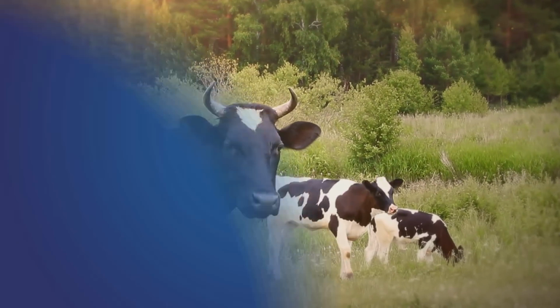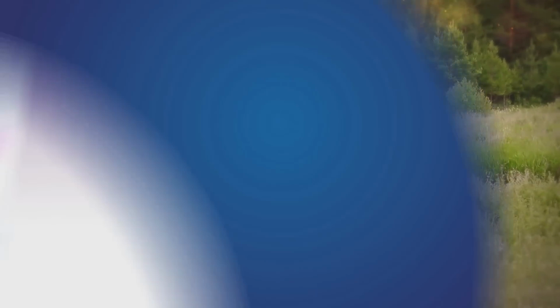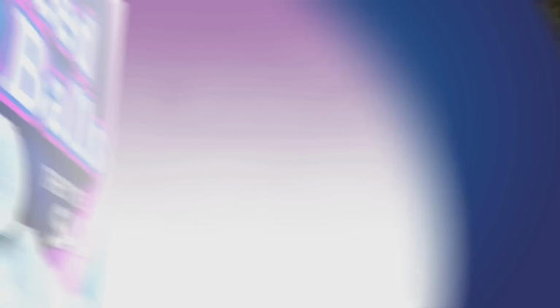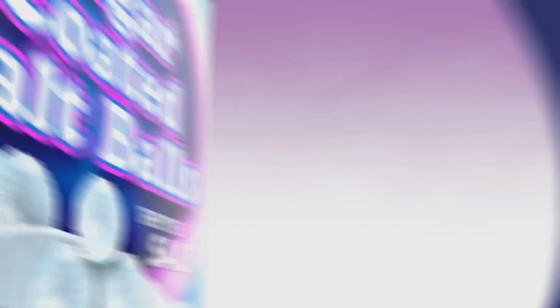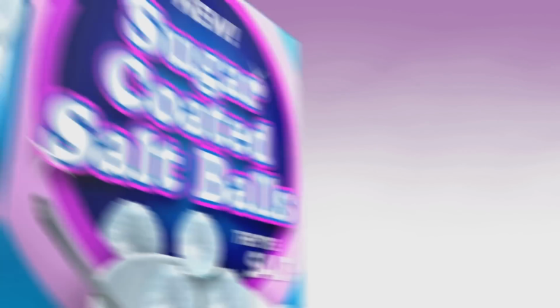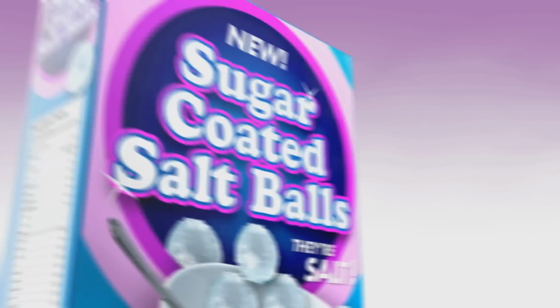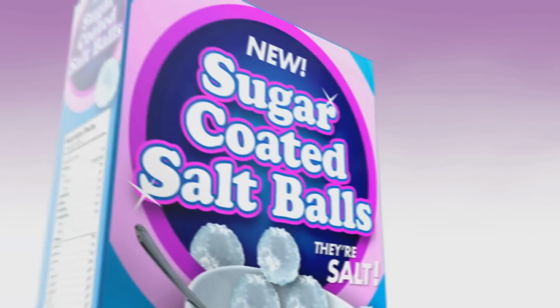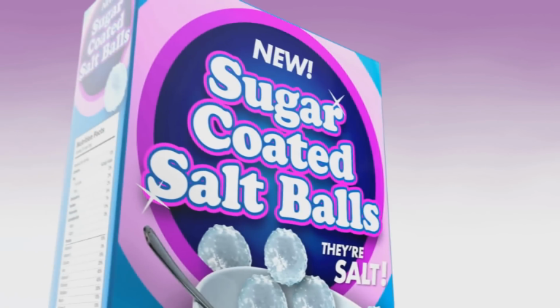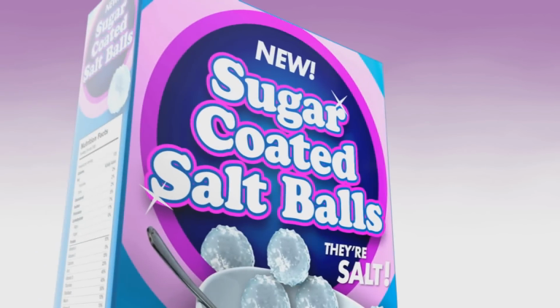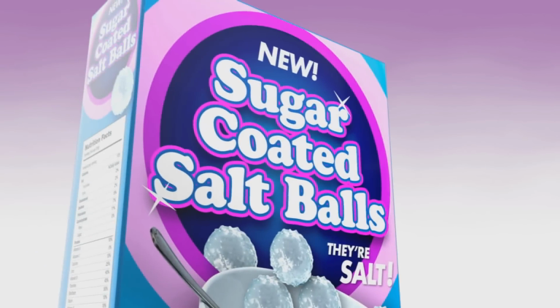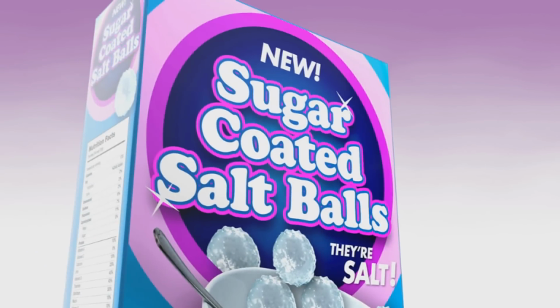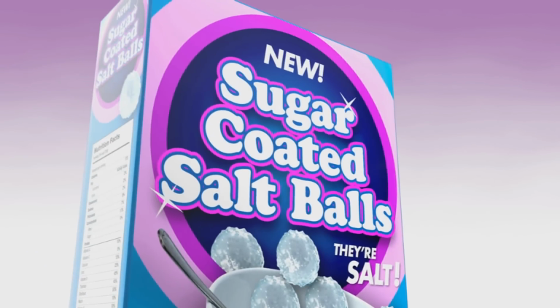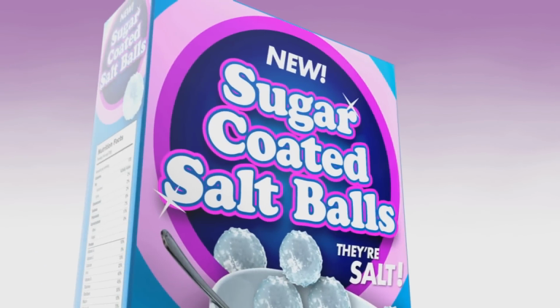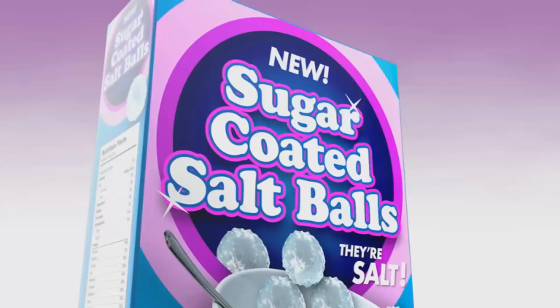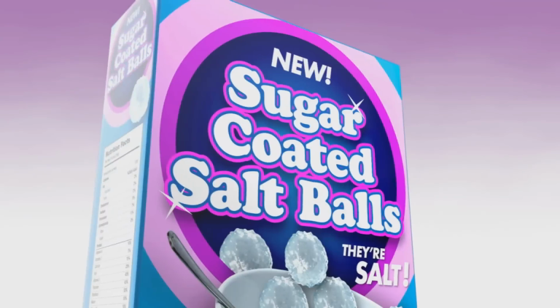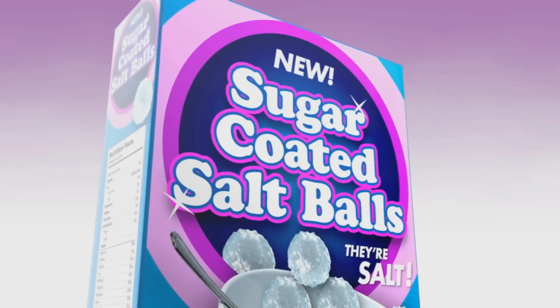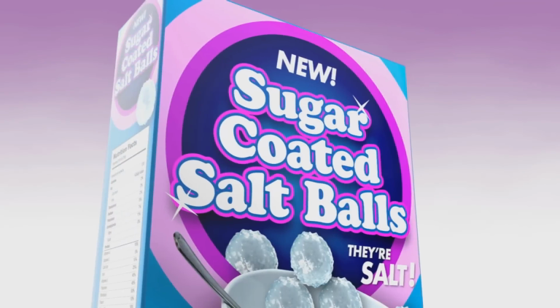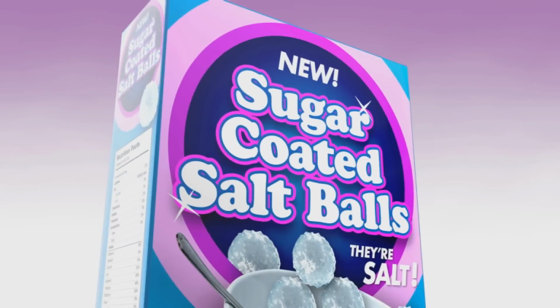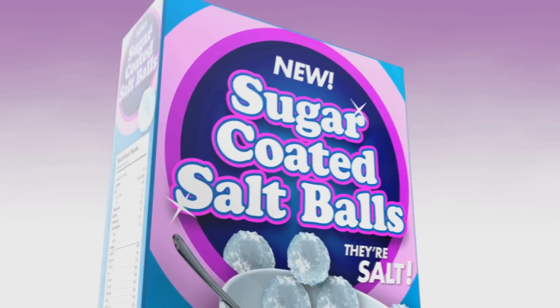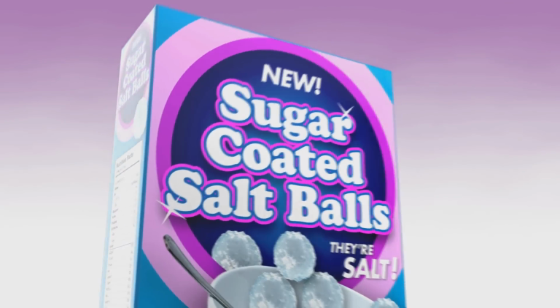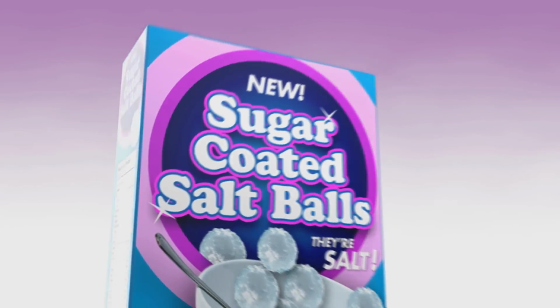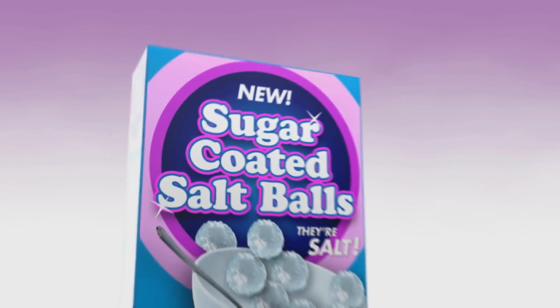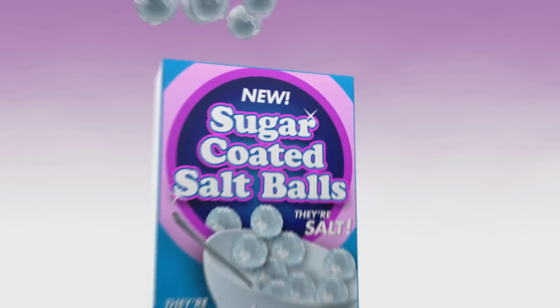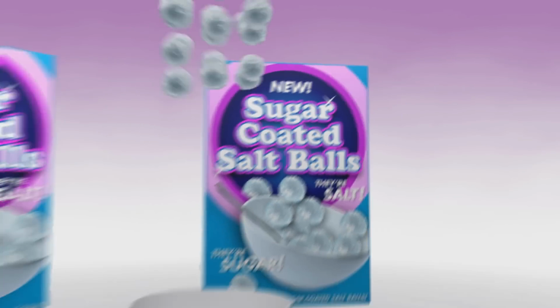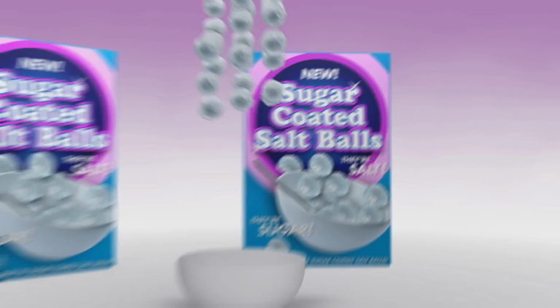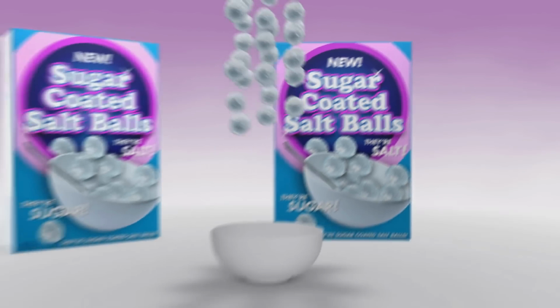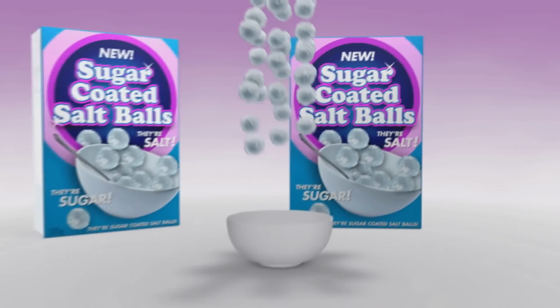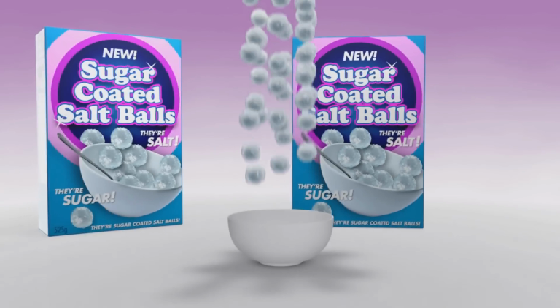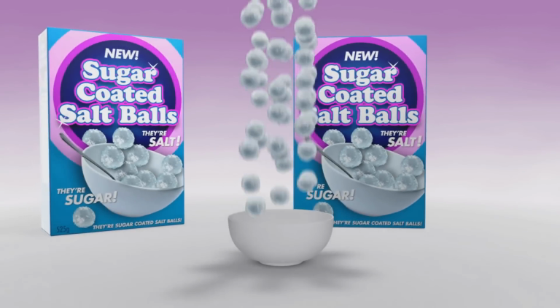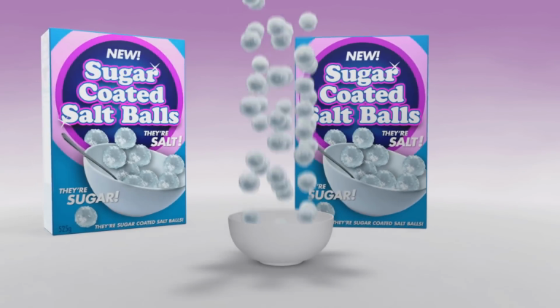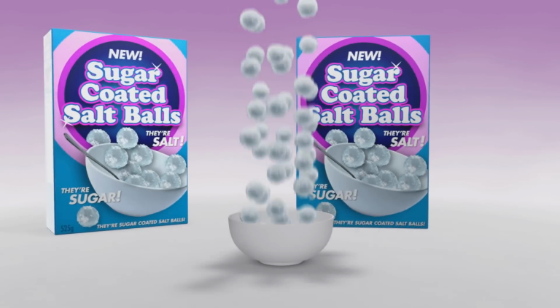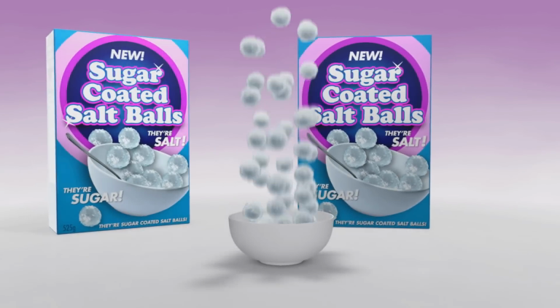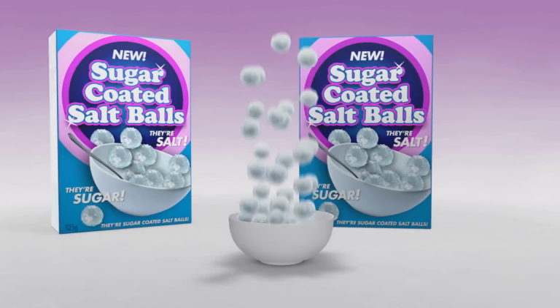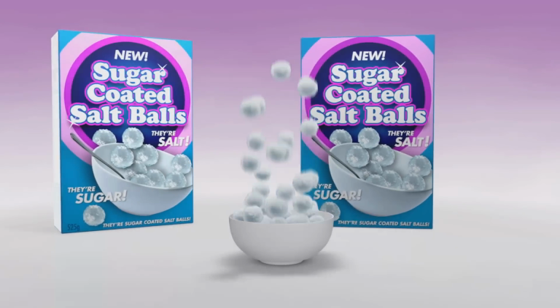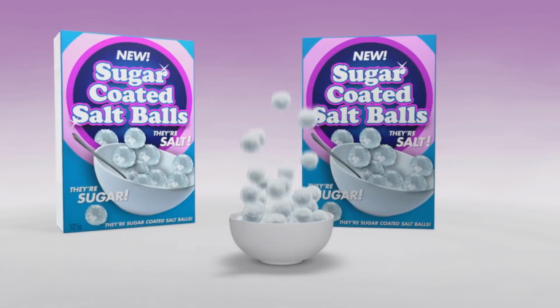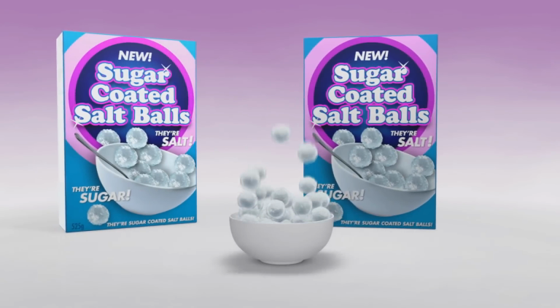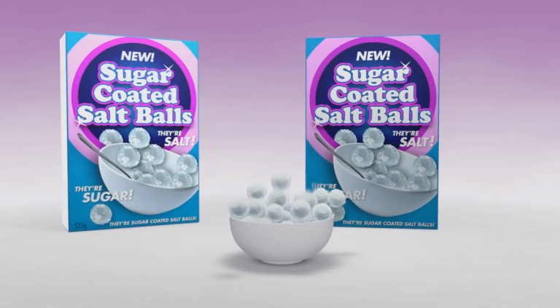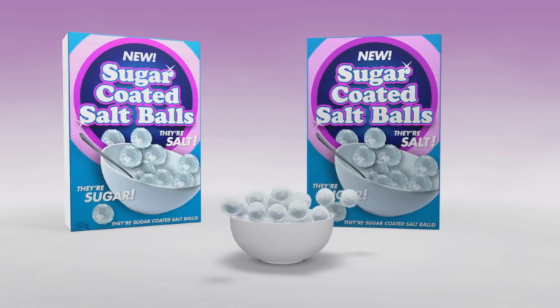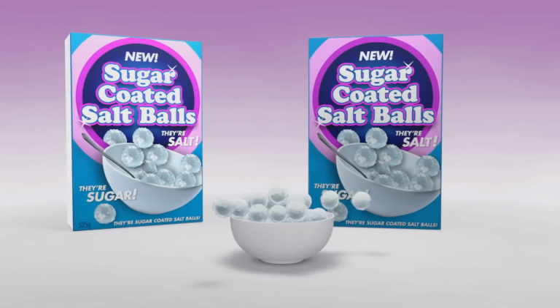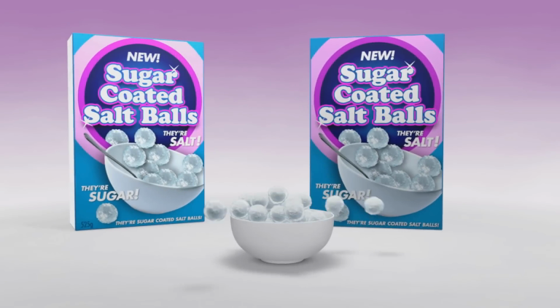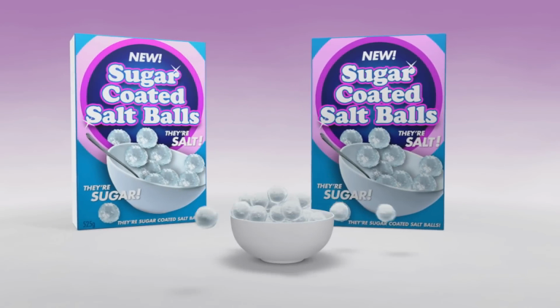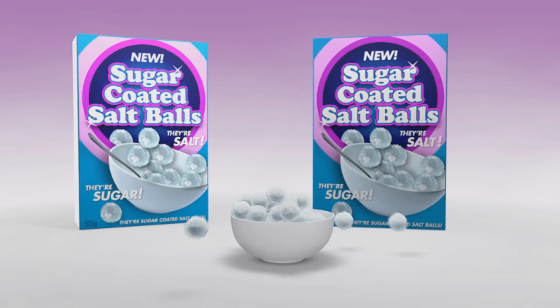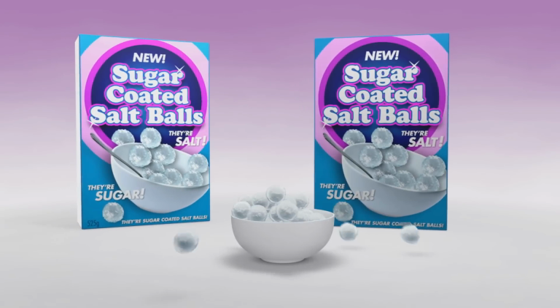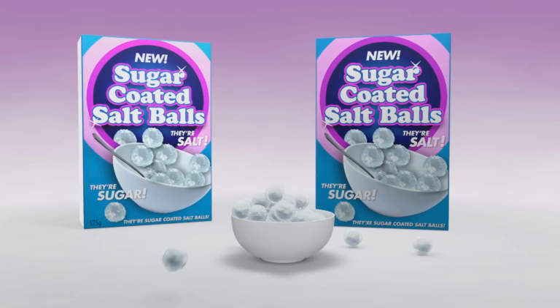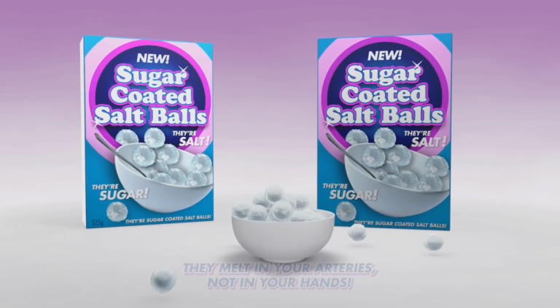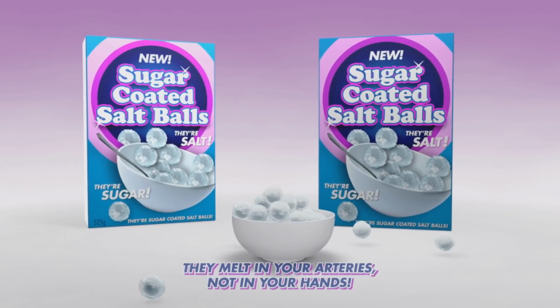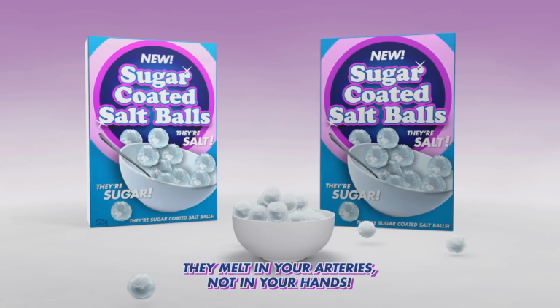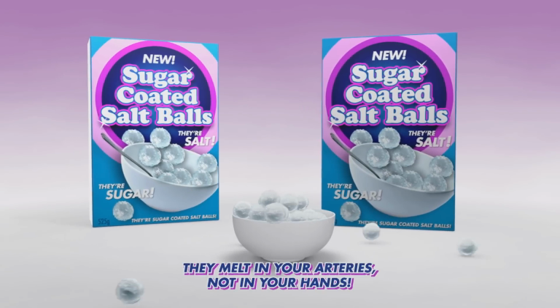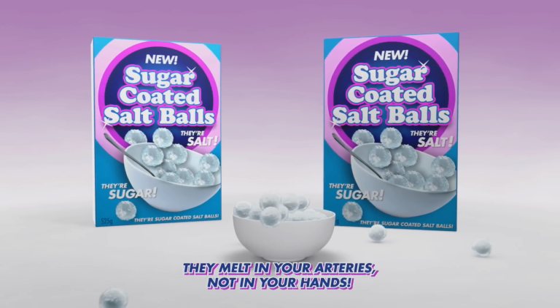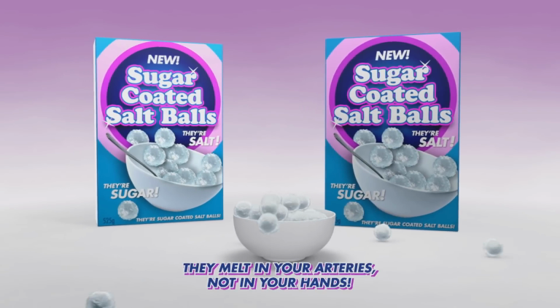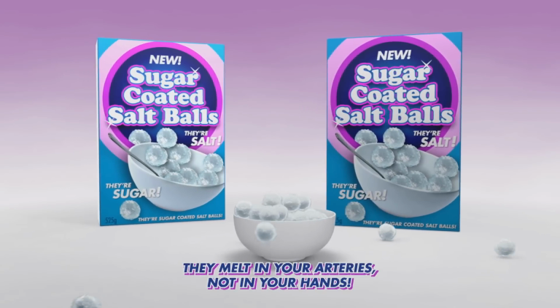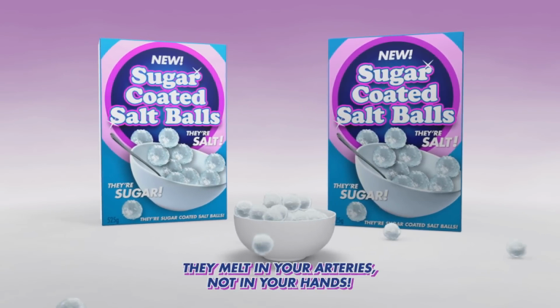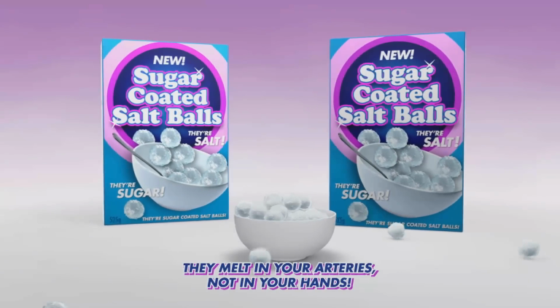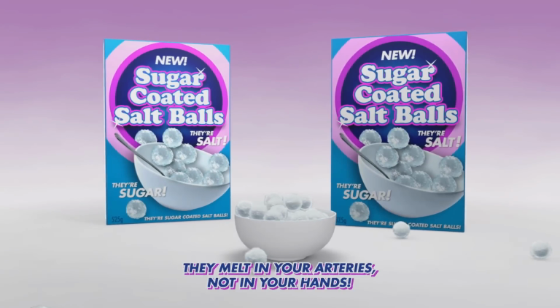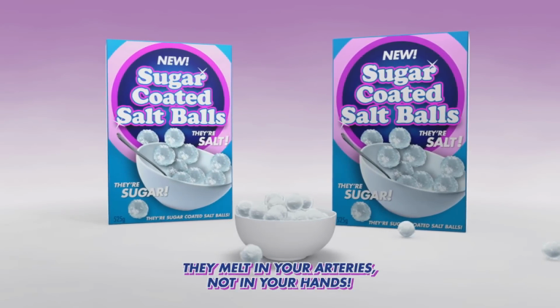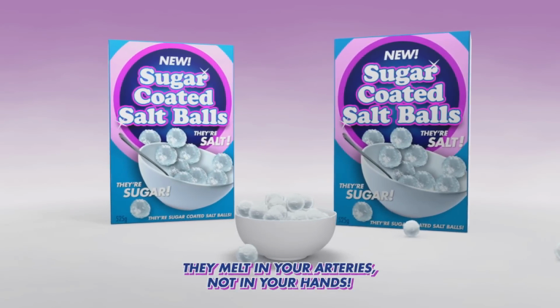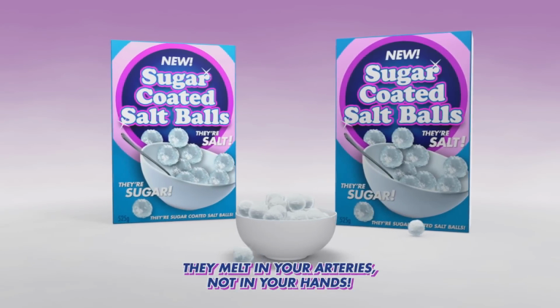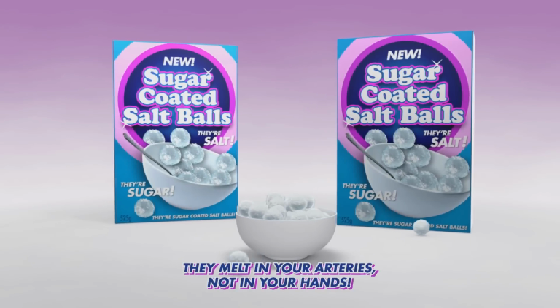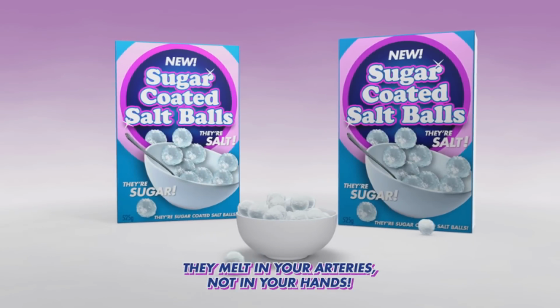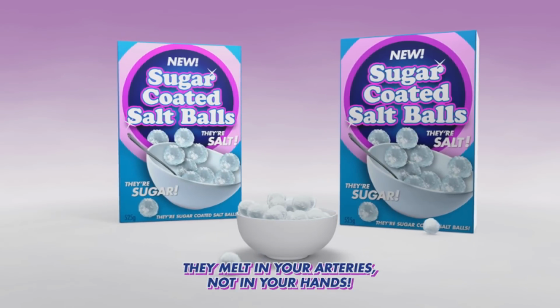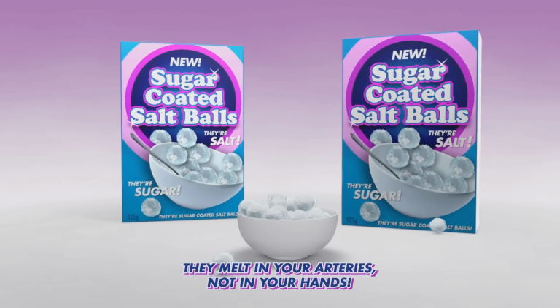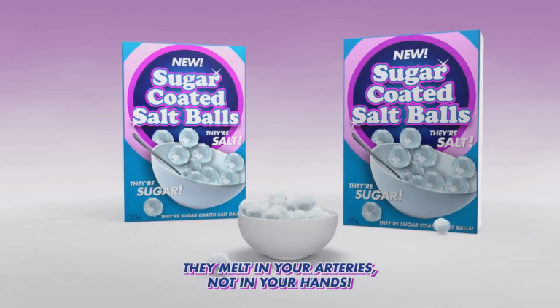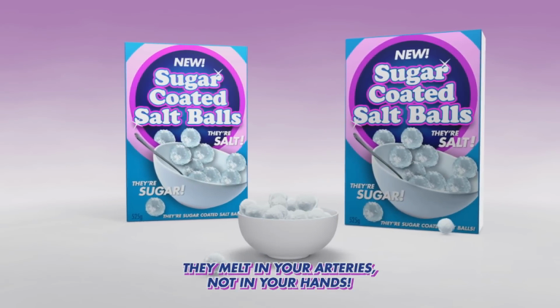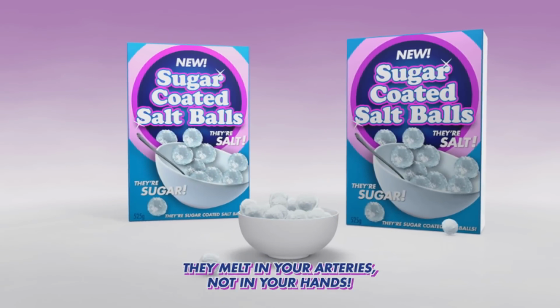They're sugar-coated salt balls — they're sweet, sweet balls of salt. They melt in your arteries, not in your hands.